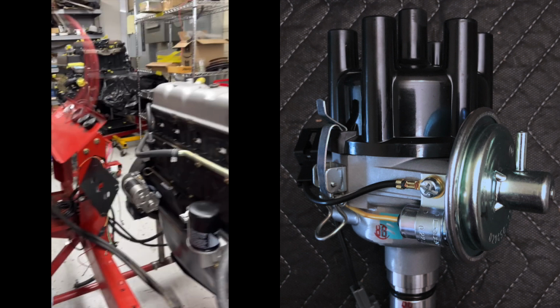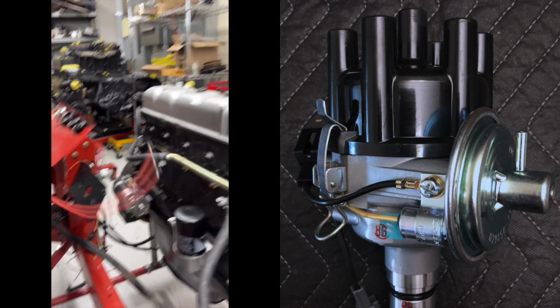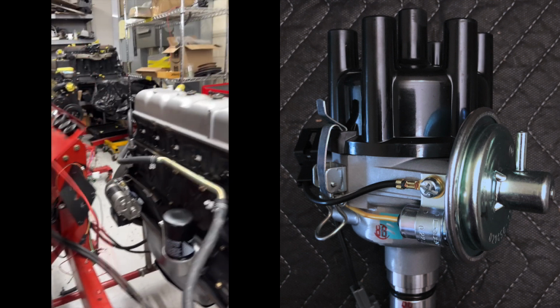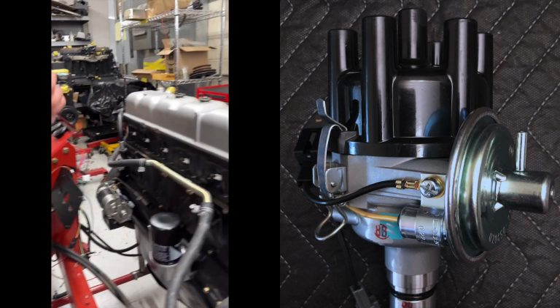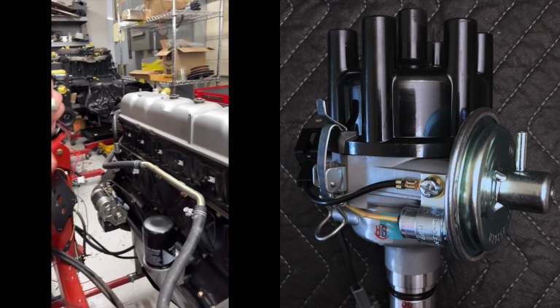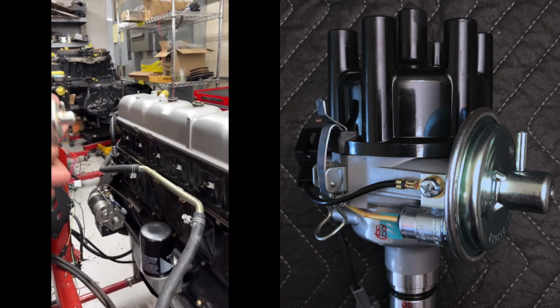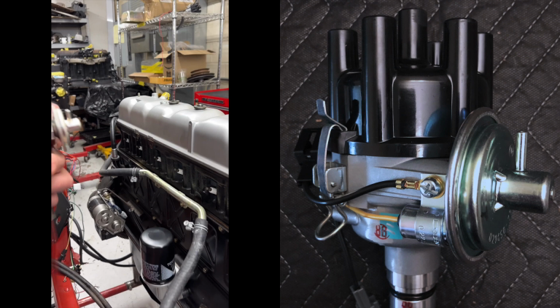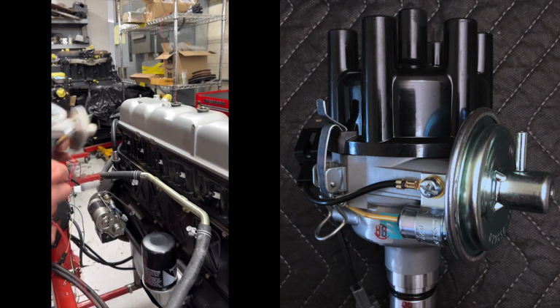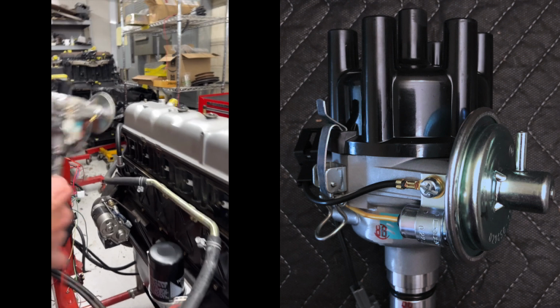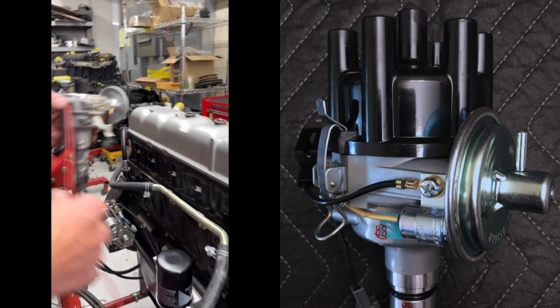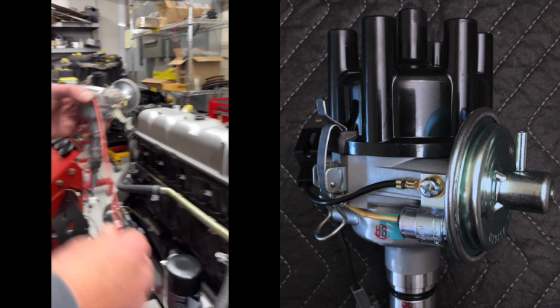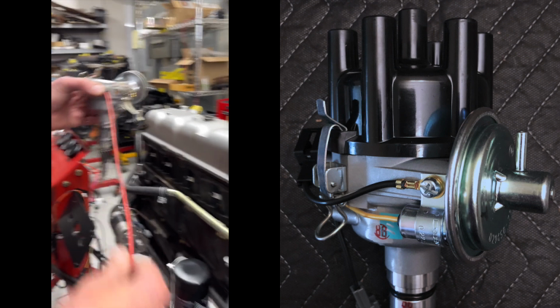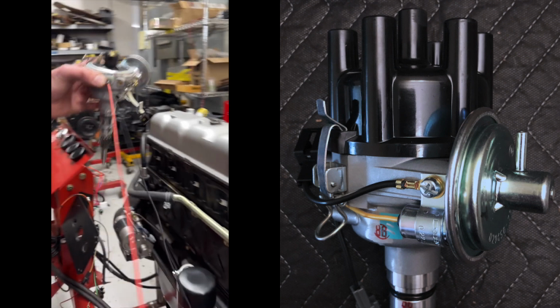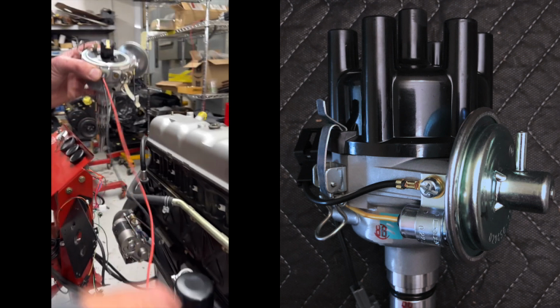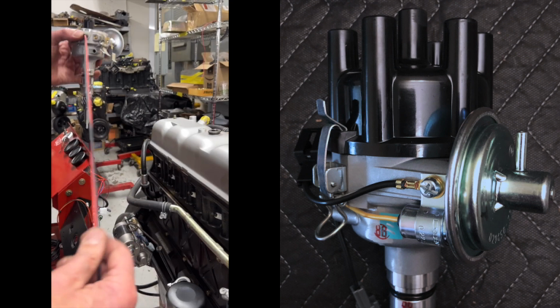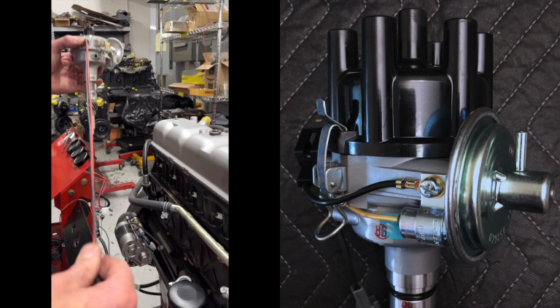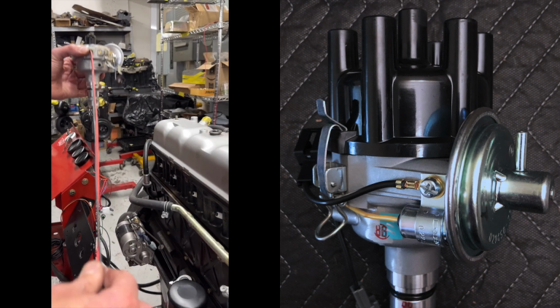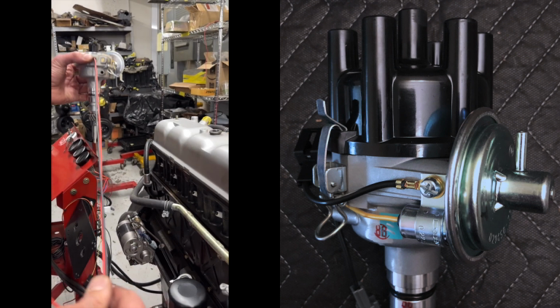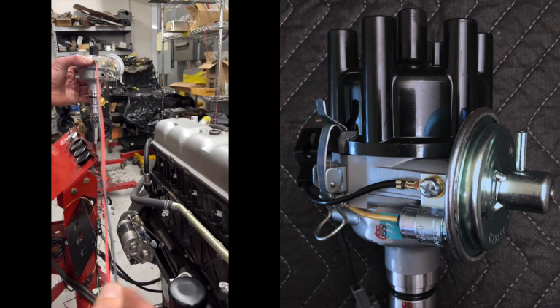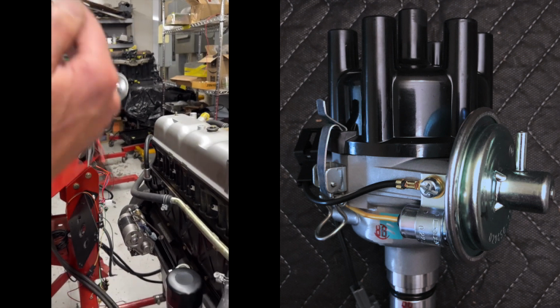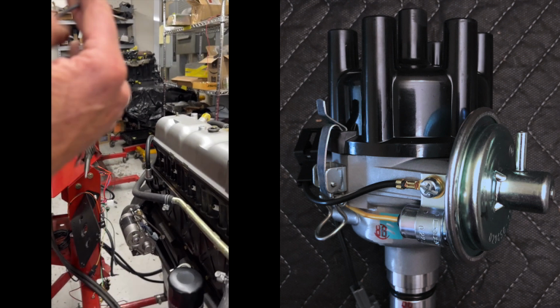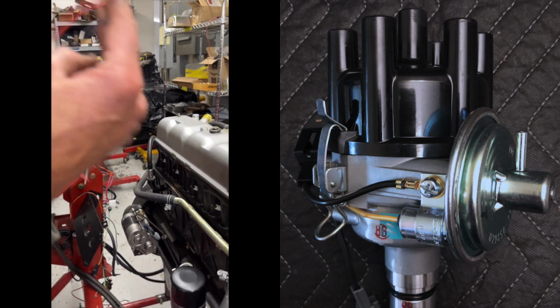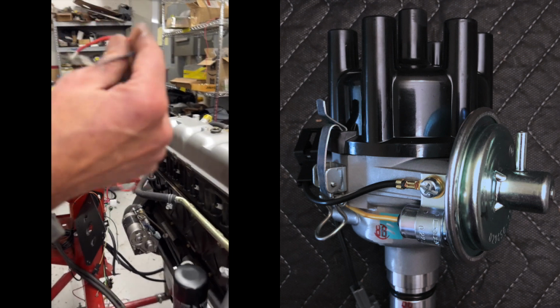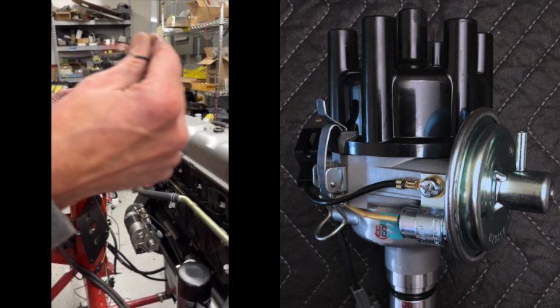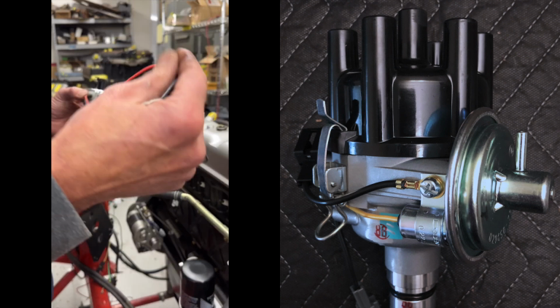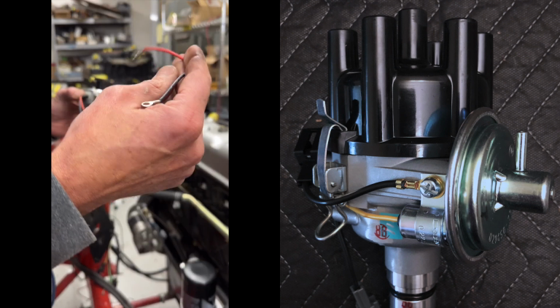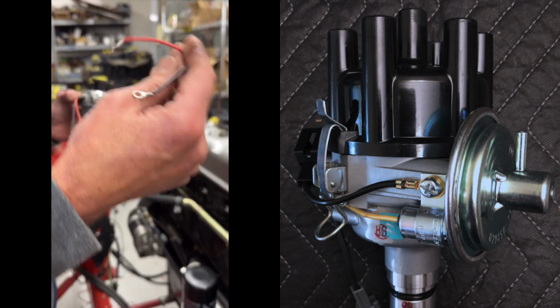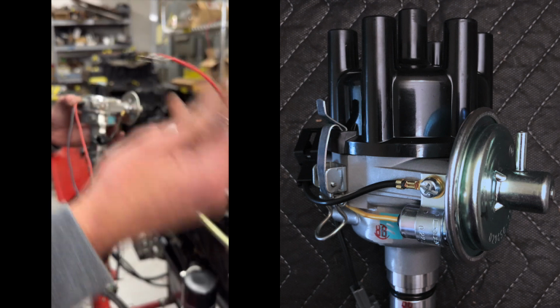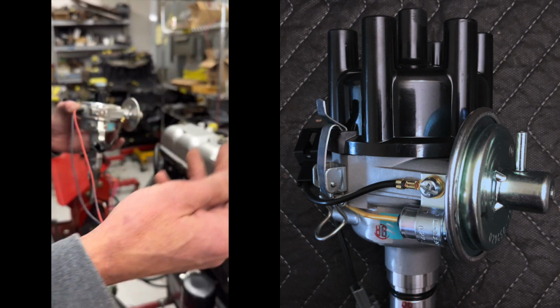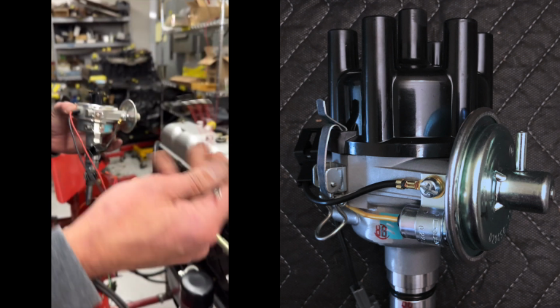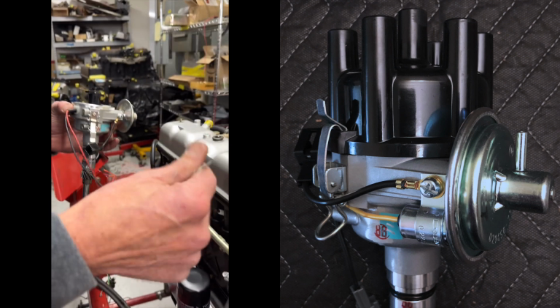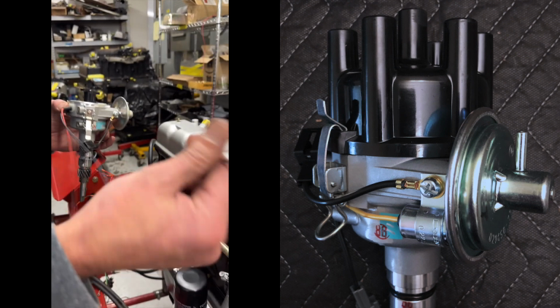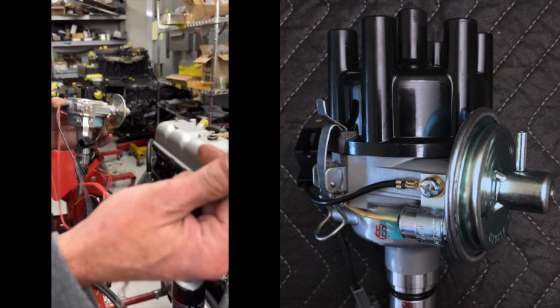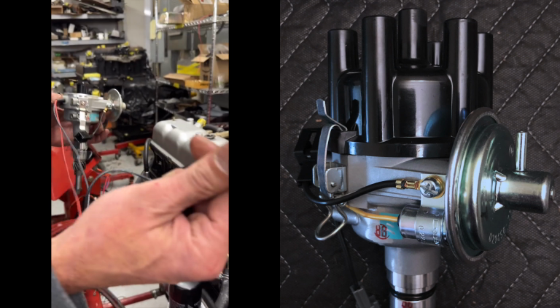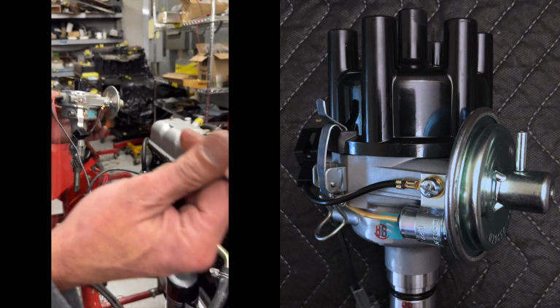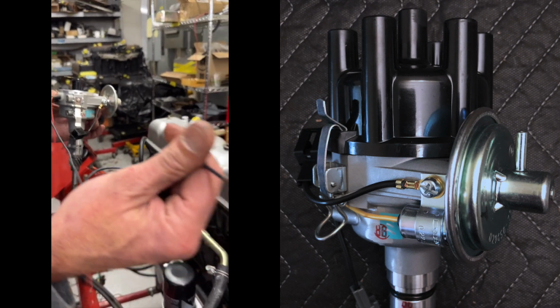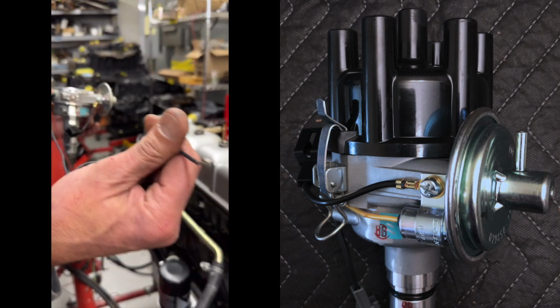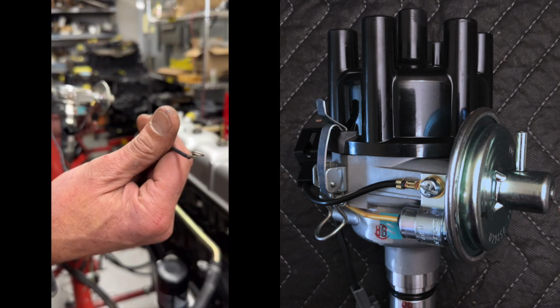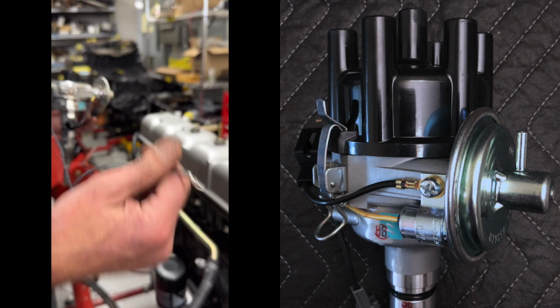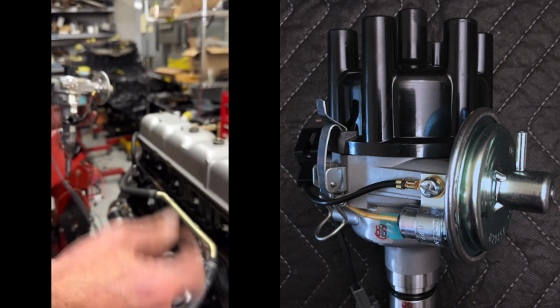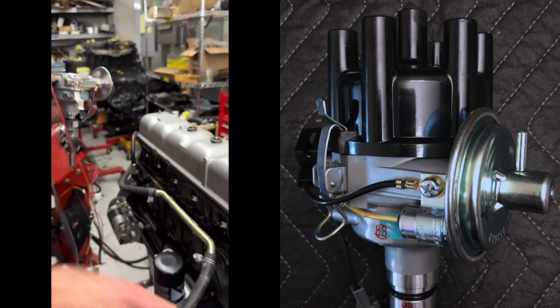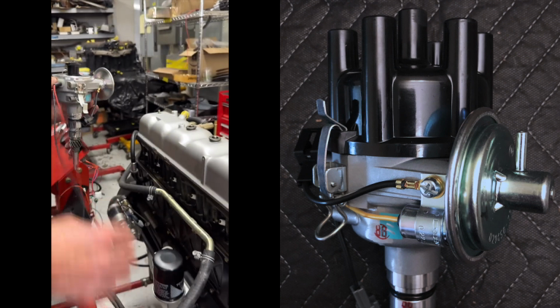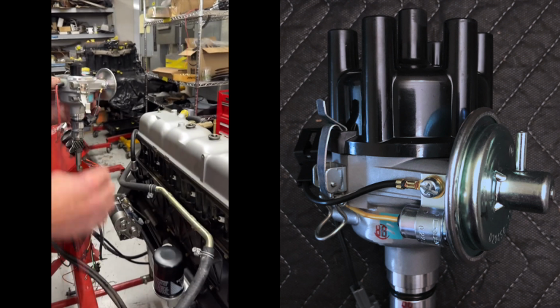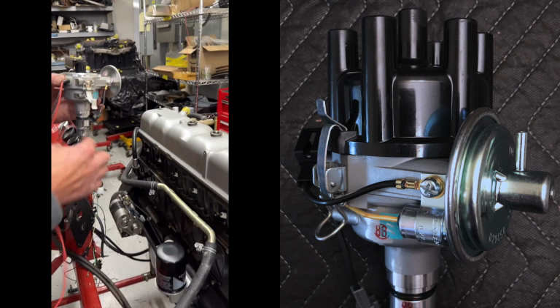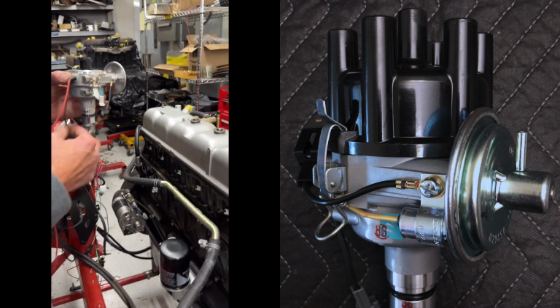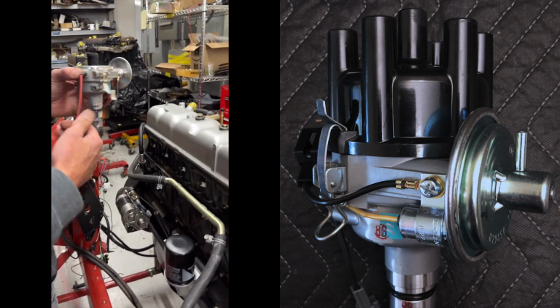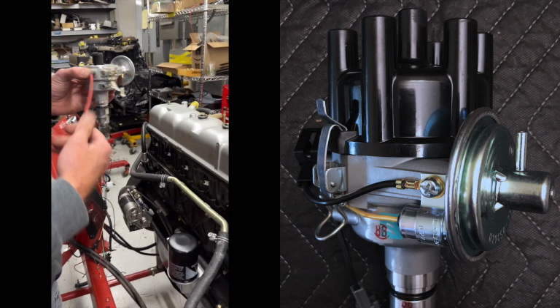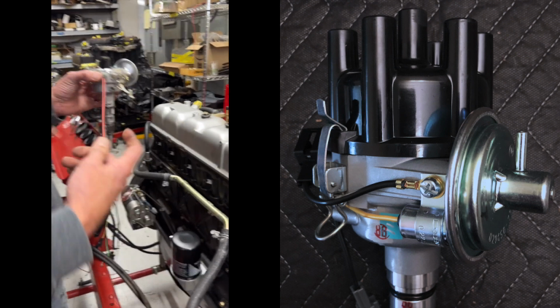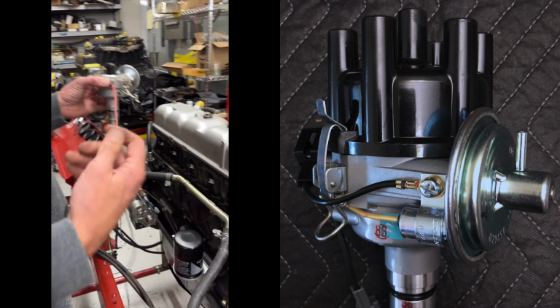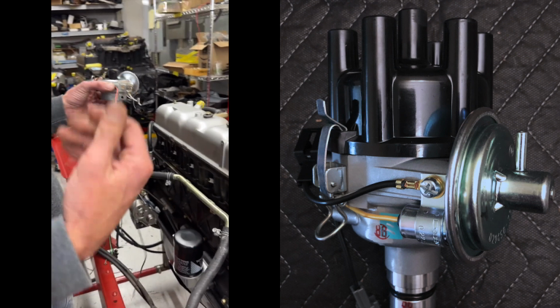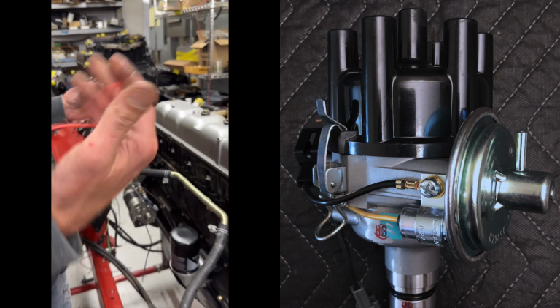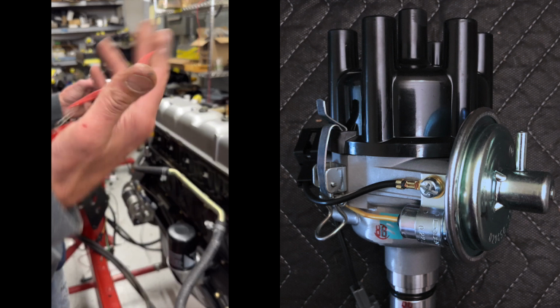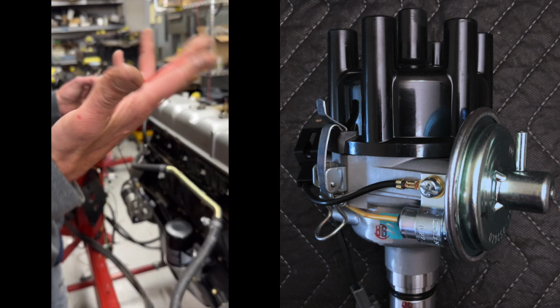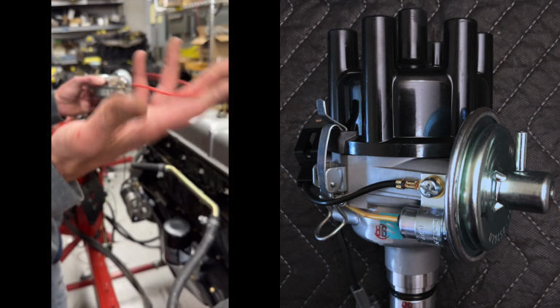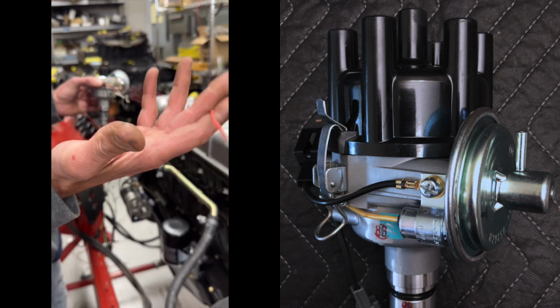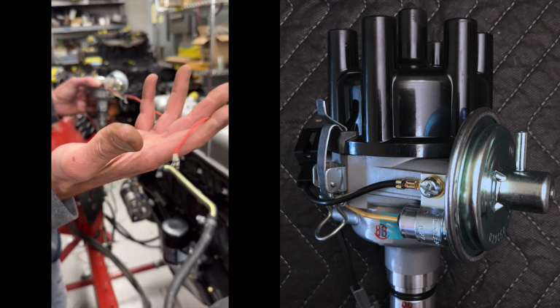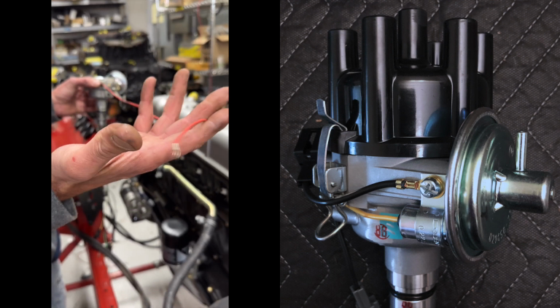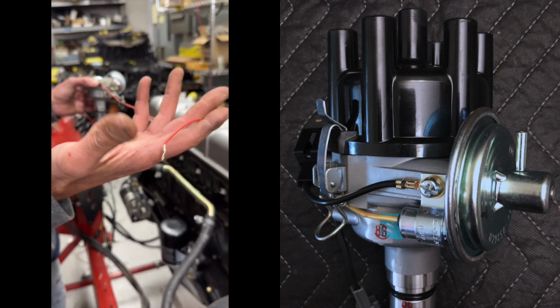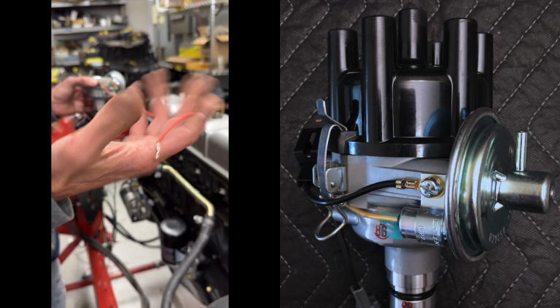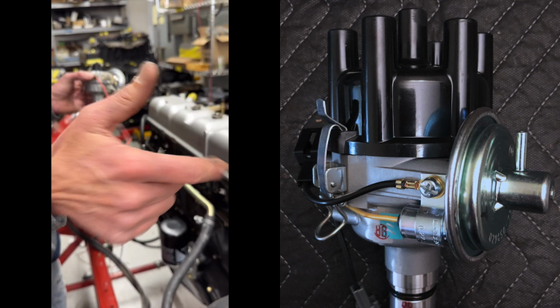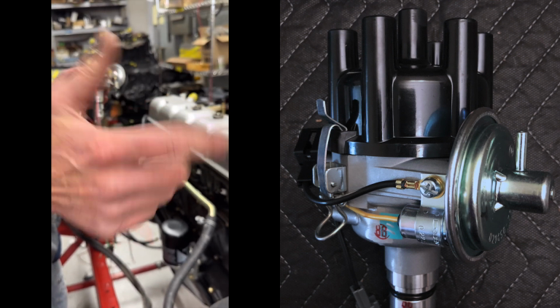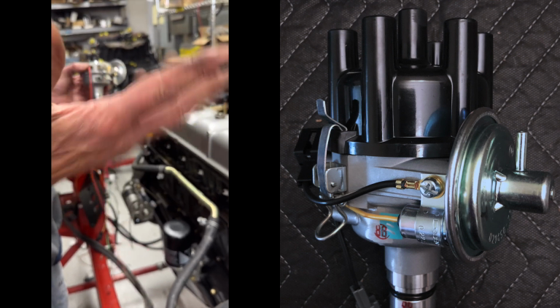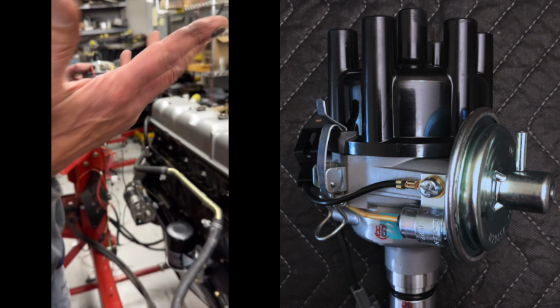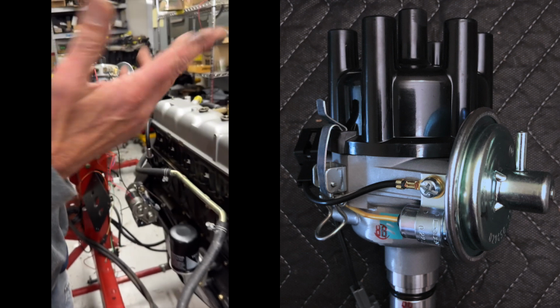You've got two wires on the distributor that come out. These are going to go straight to the negative side of the coil — black — and the hot side of the coil — red. Done.